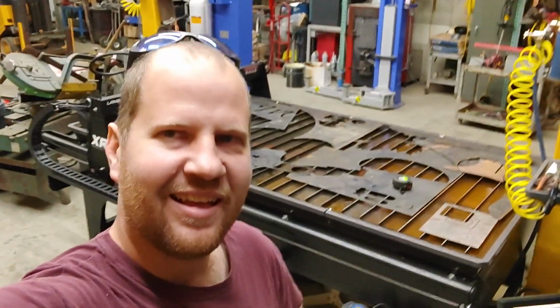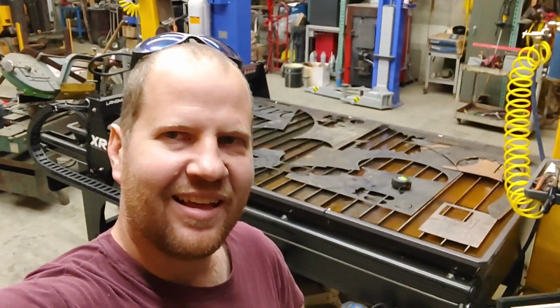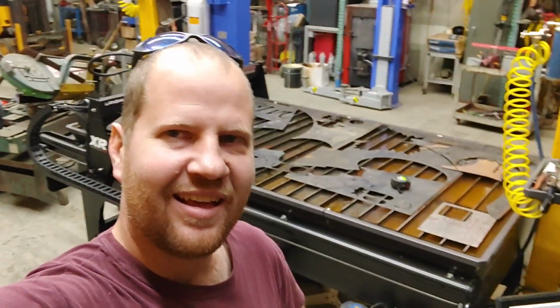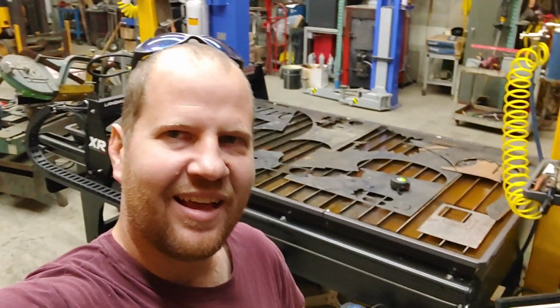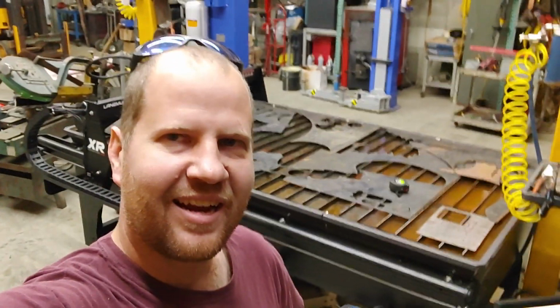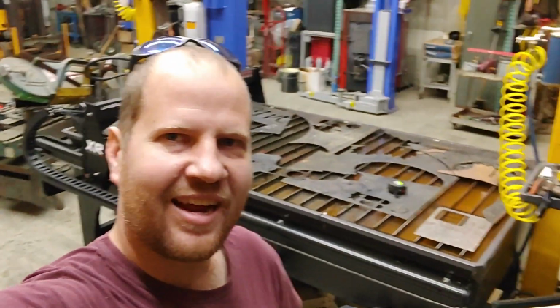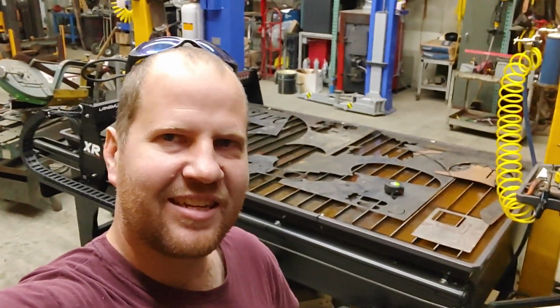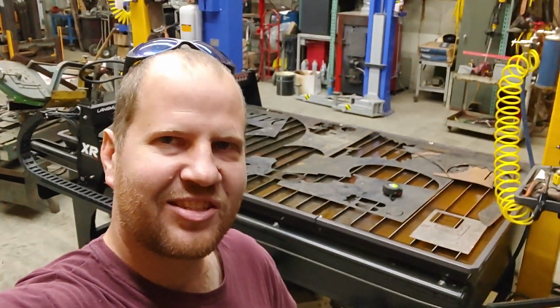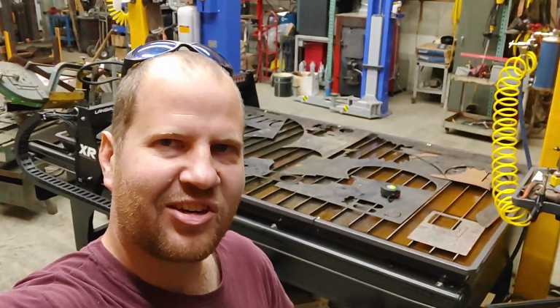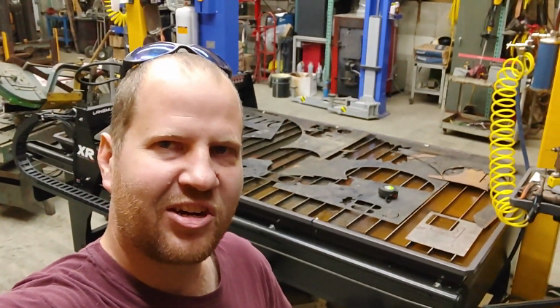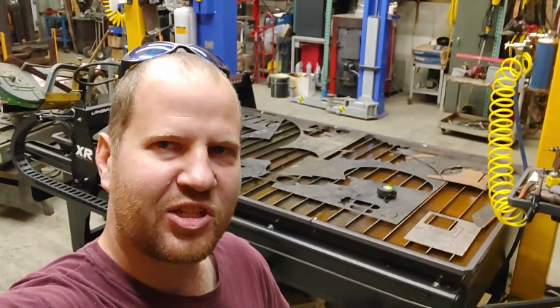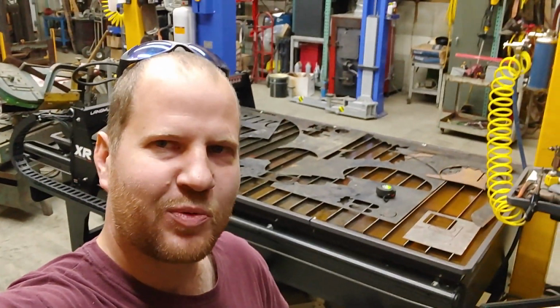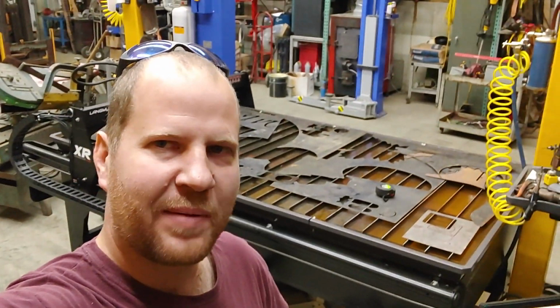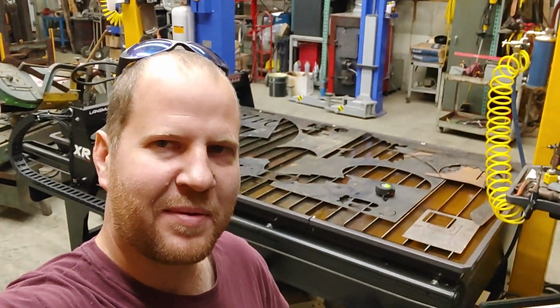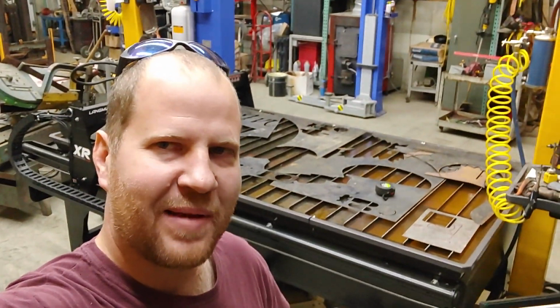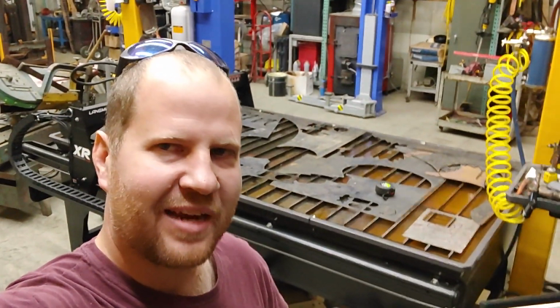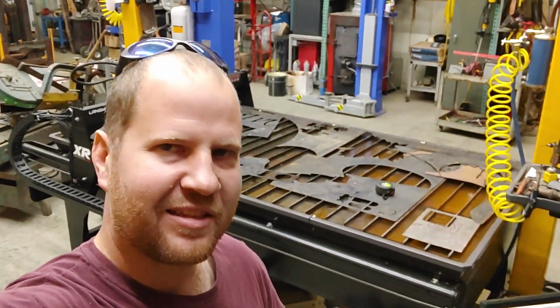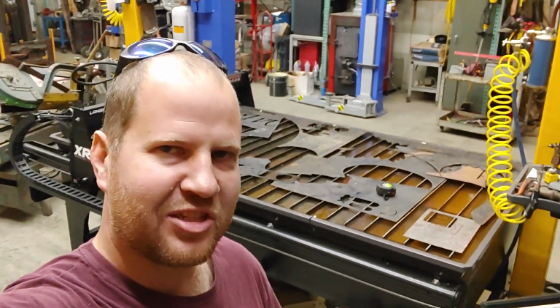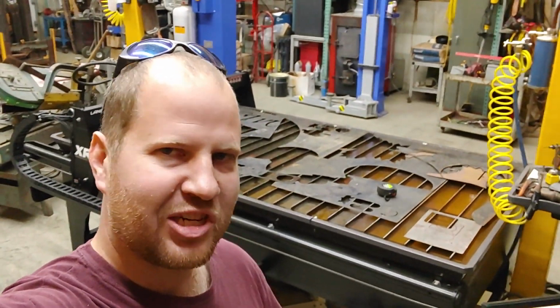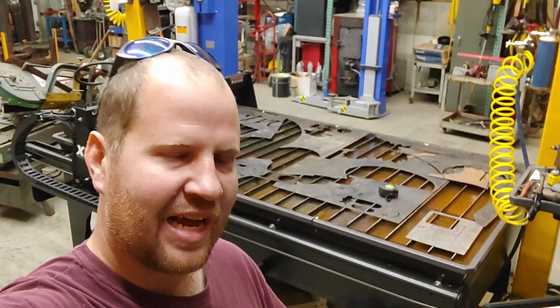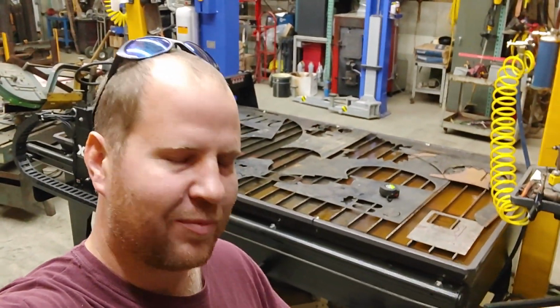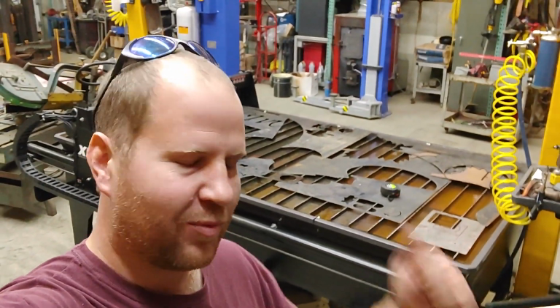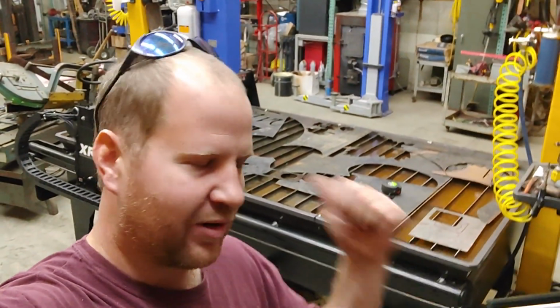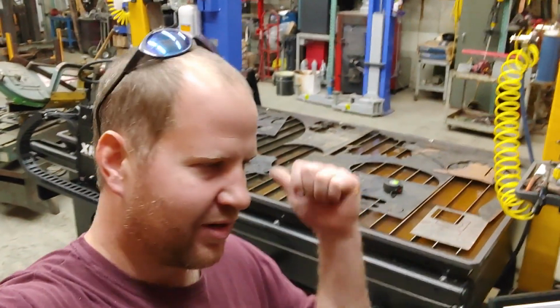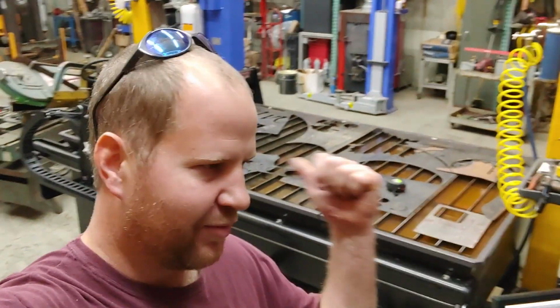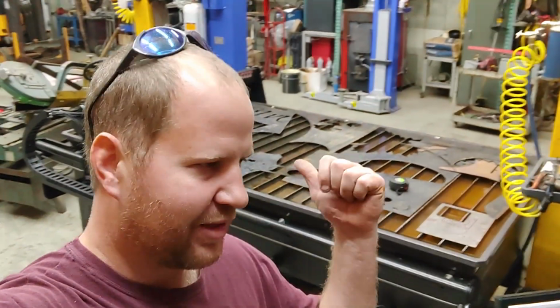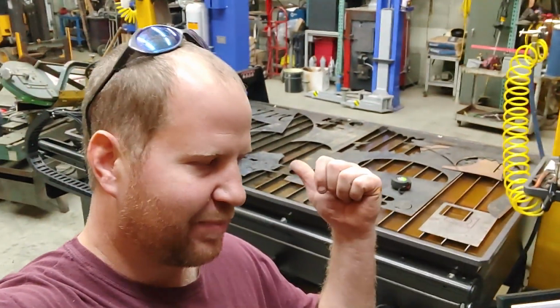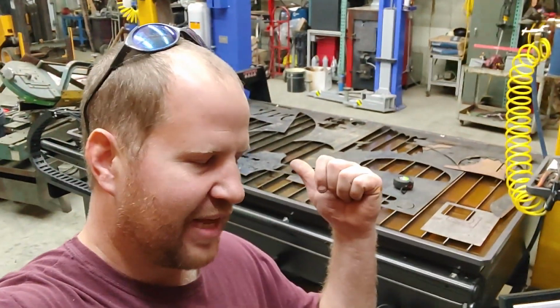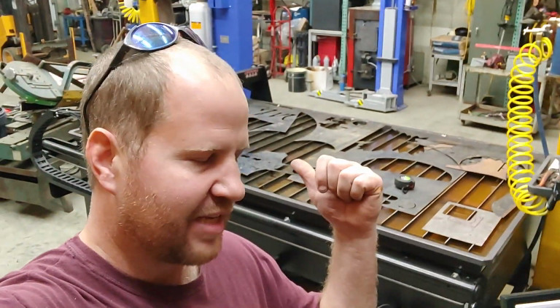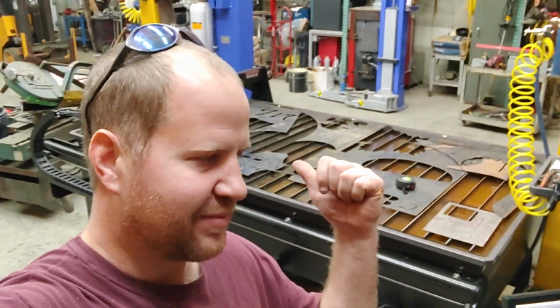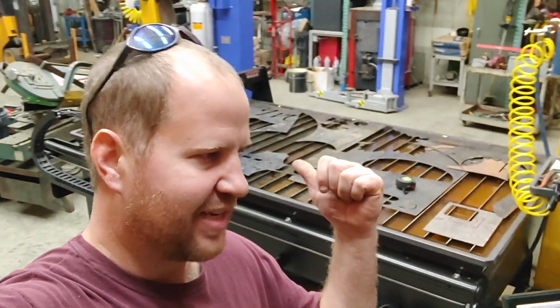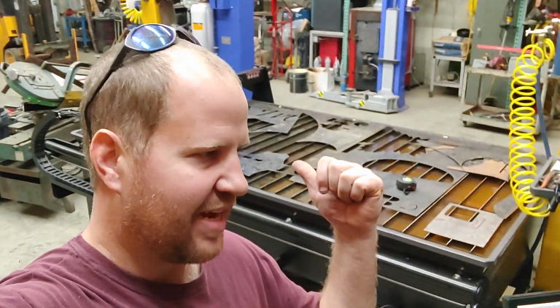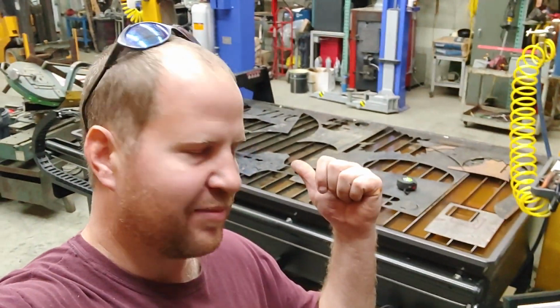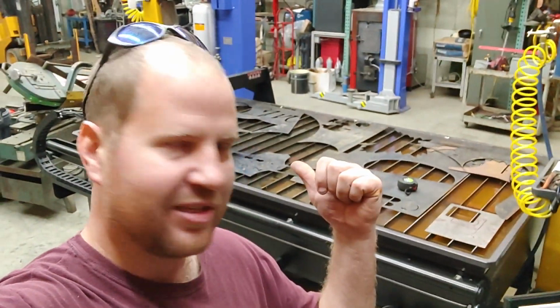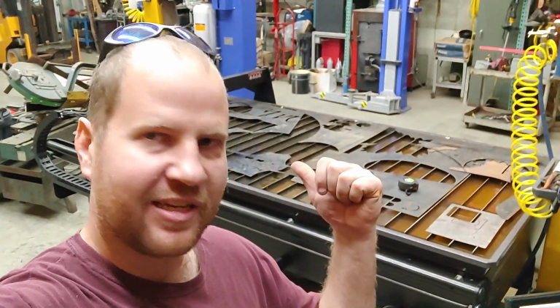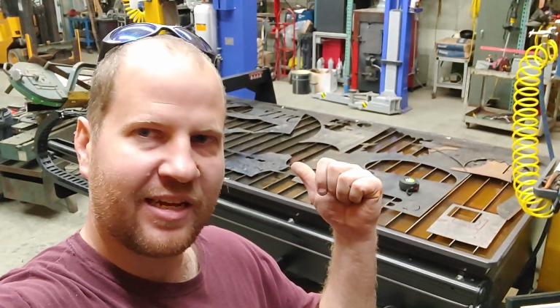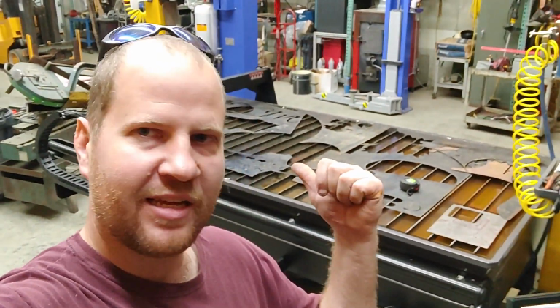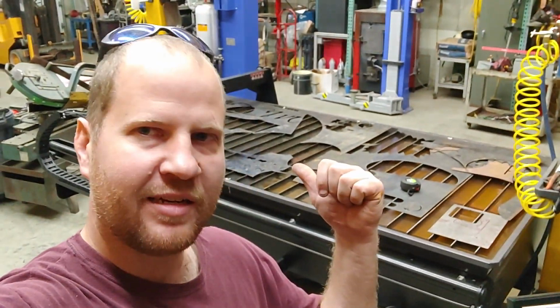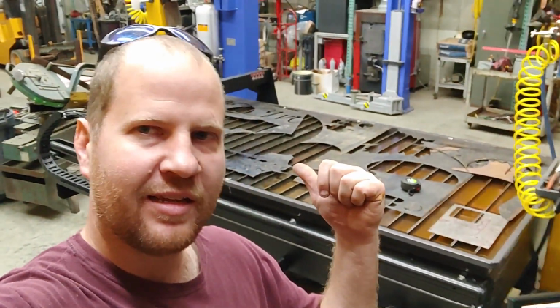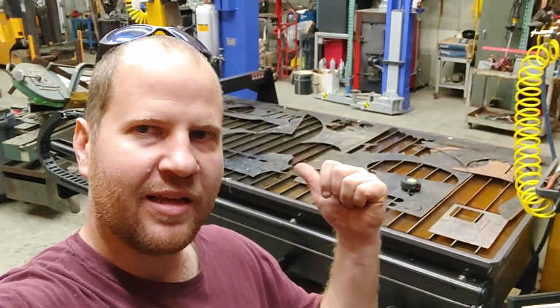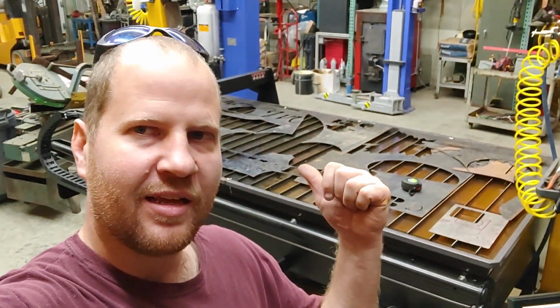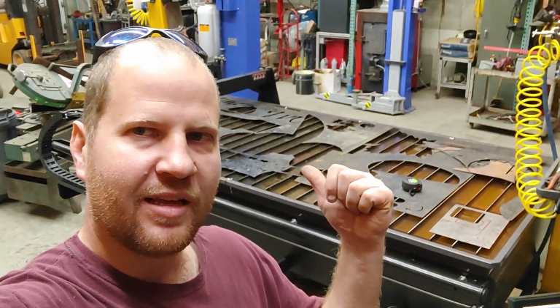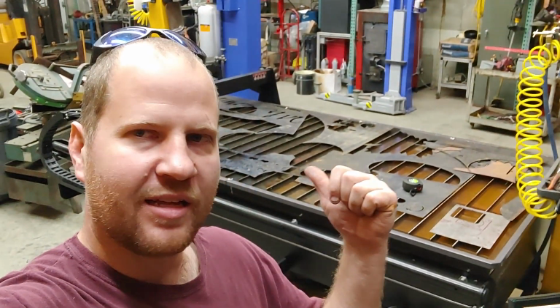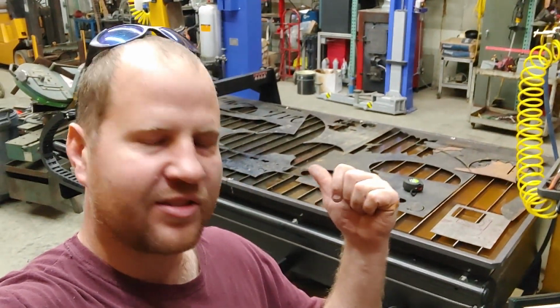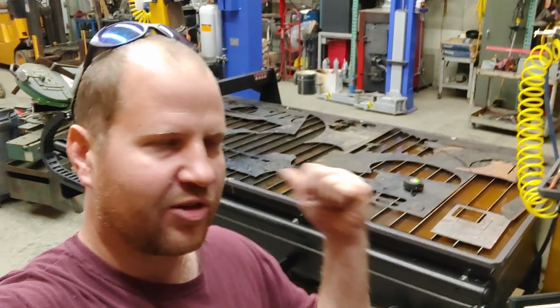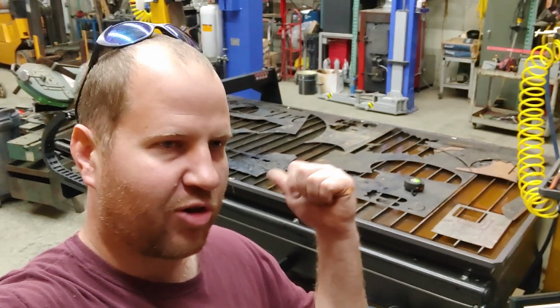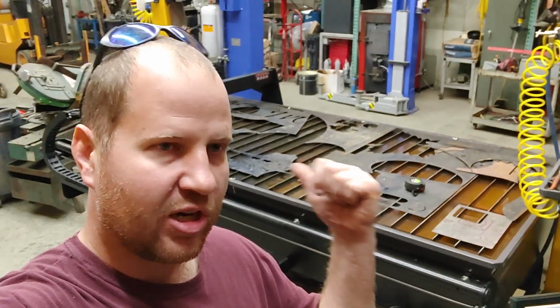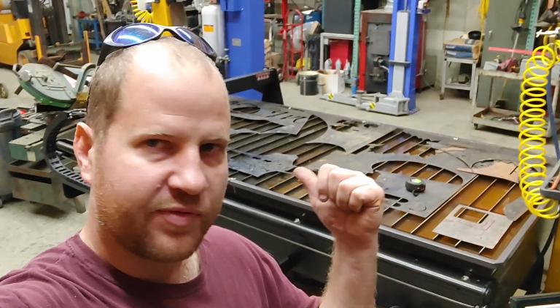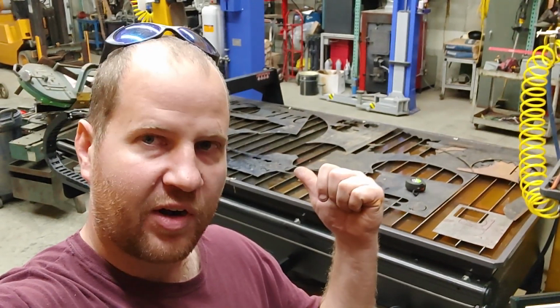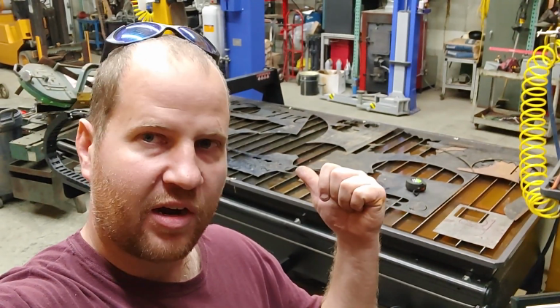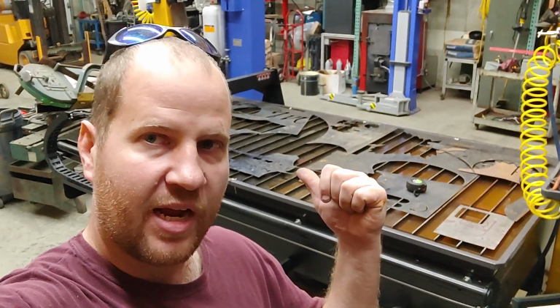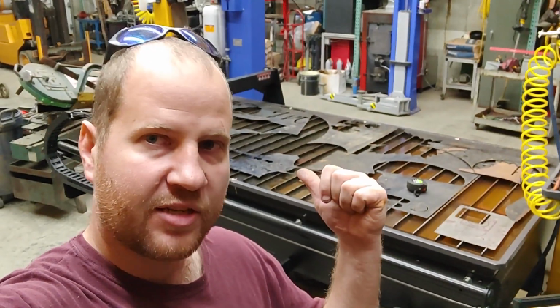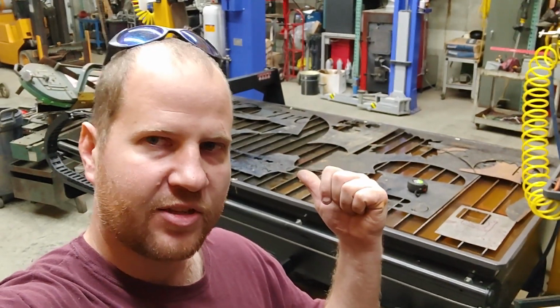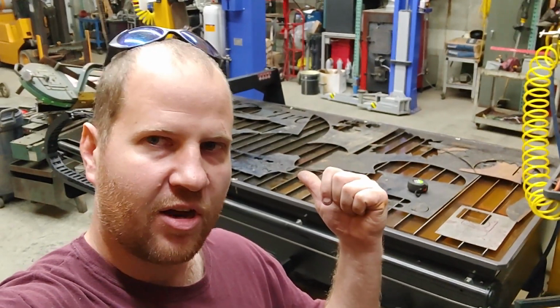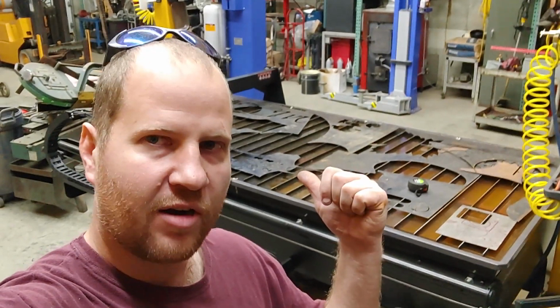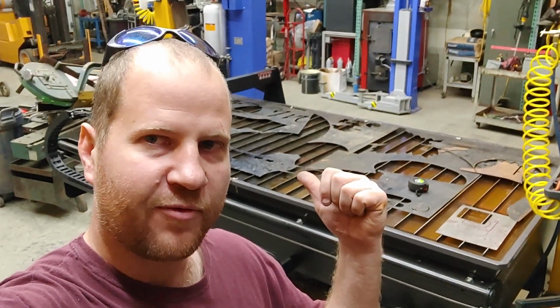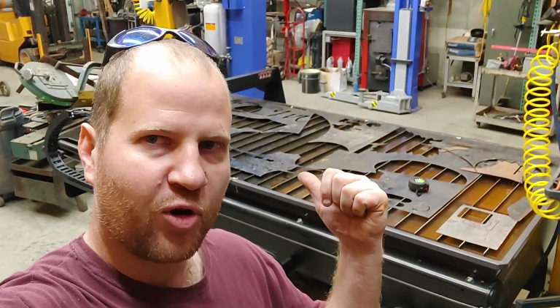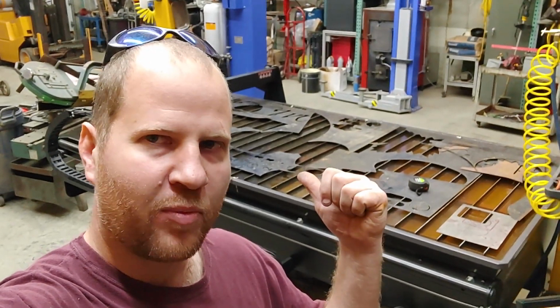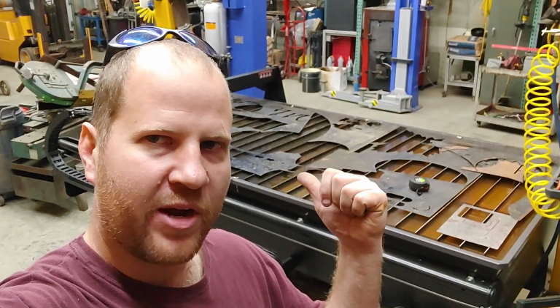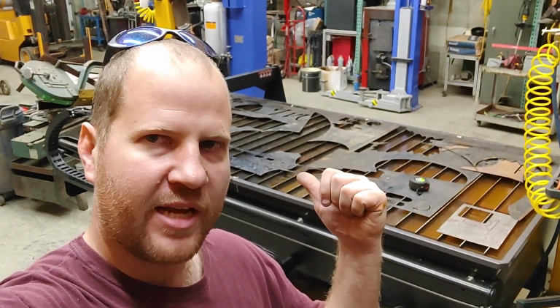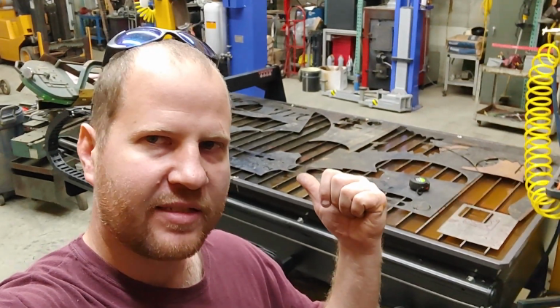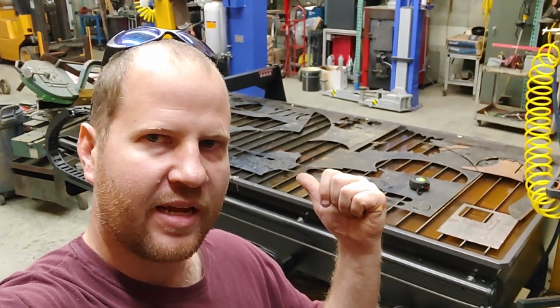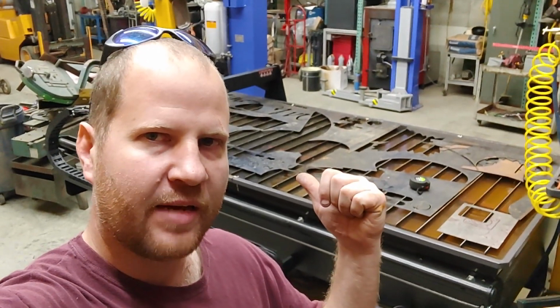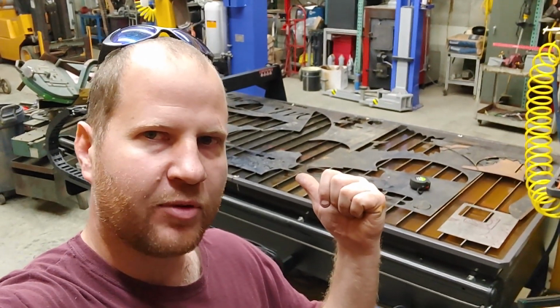Hey guys, it's Curtis Schweppi back in the shop working with the plasma table again. It's the Crossfire XR 4-way table.